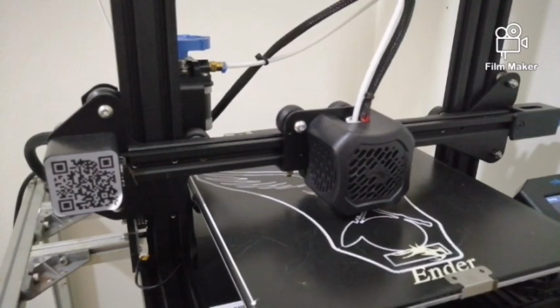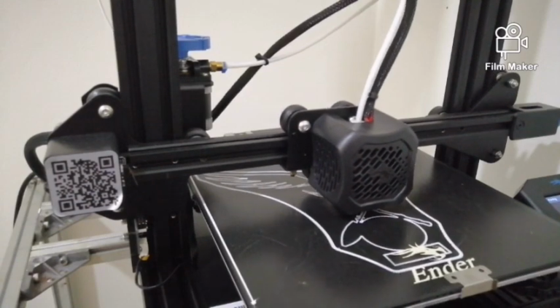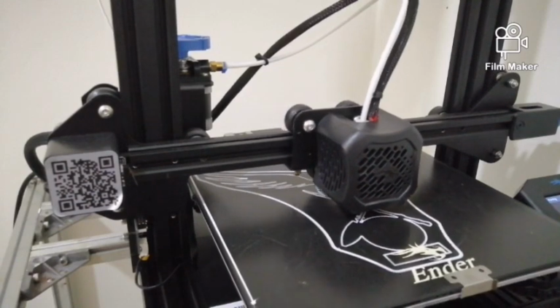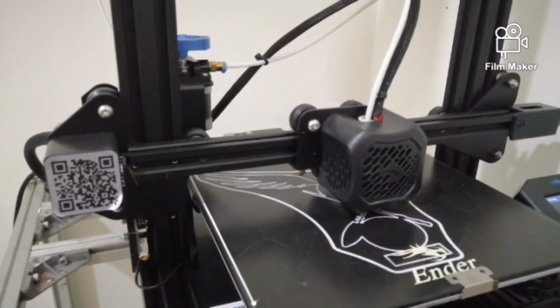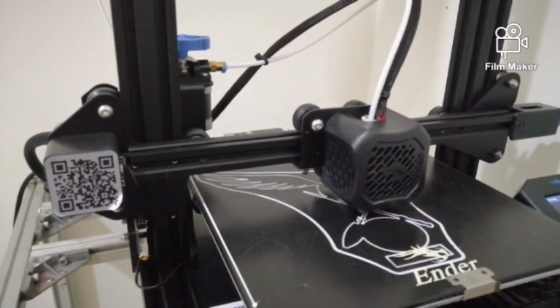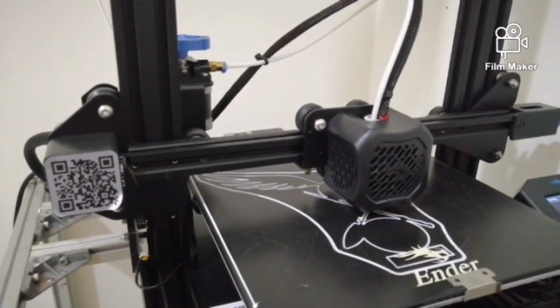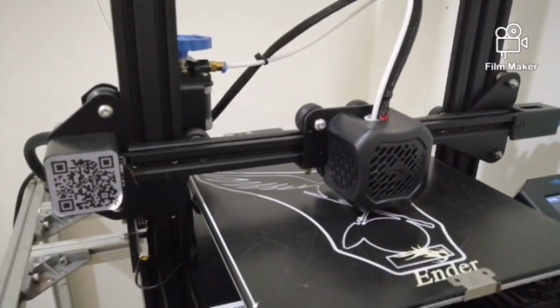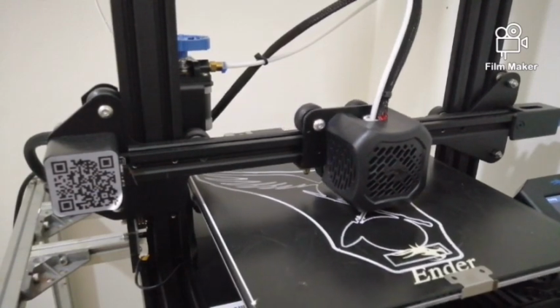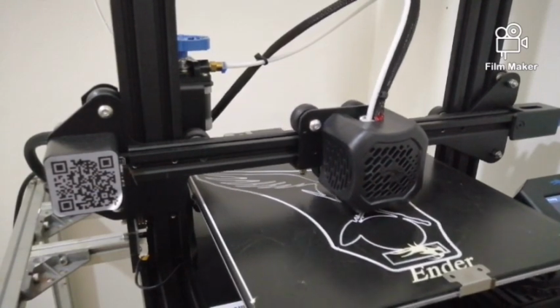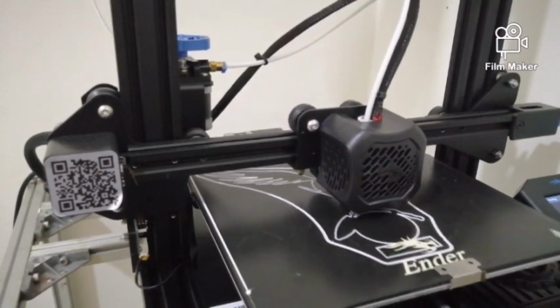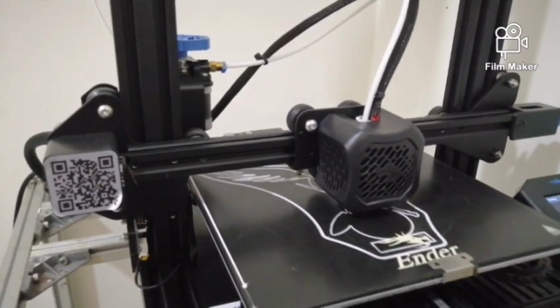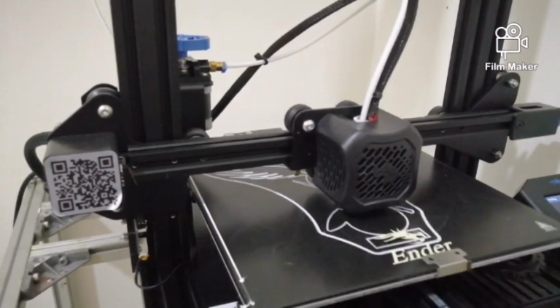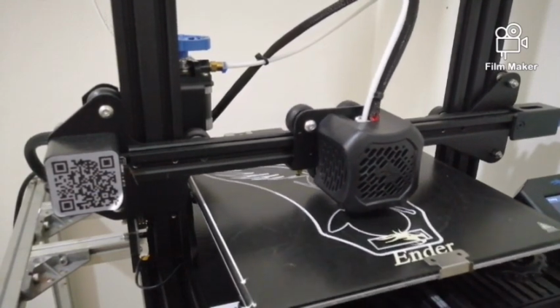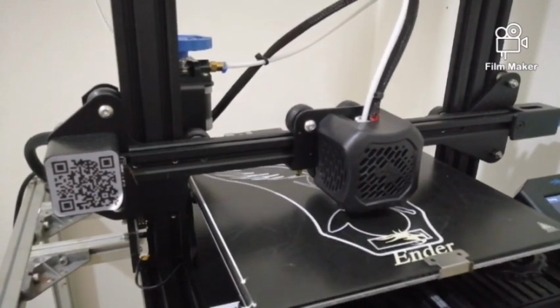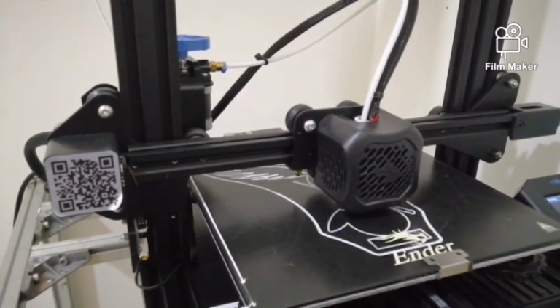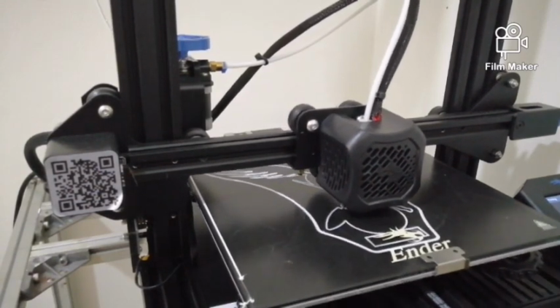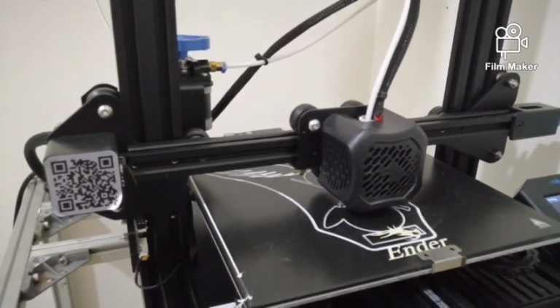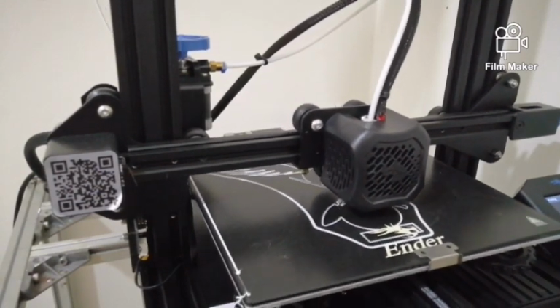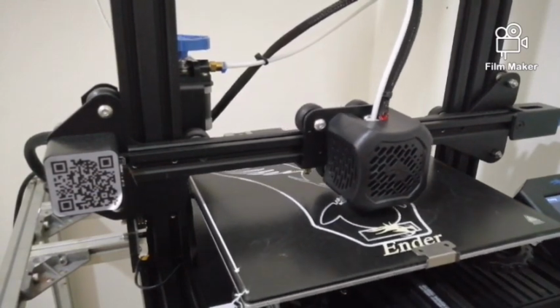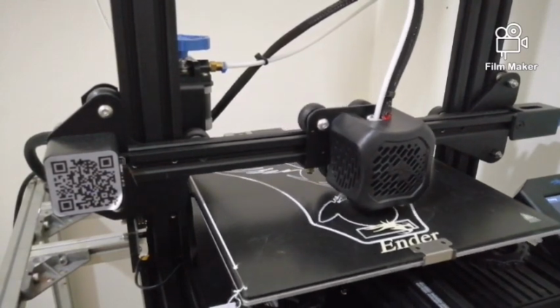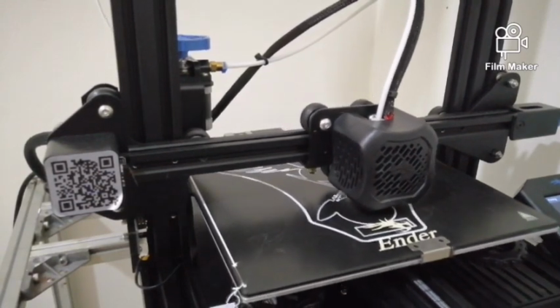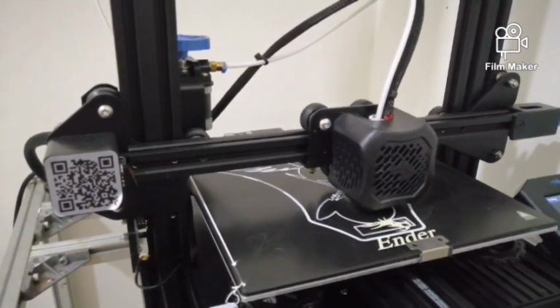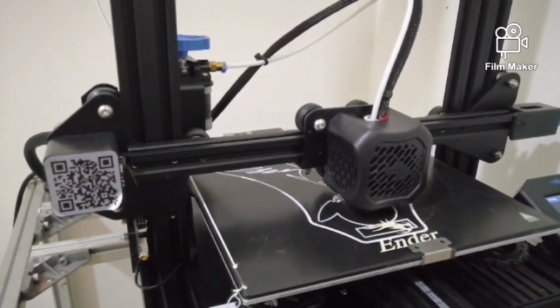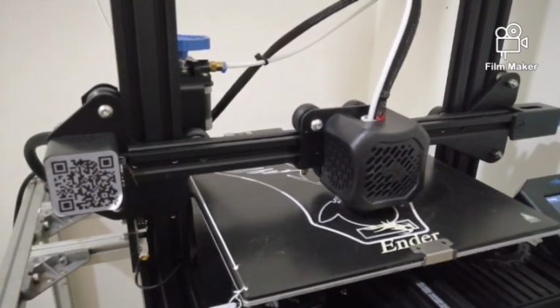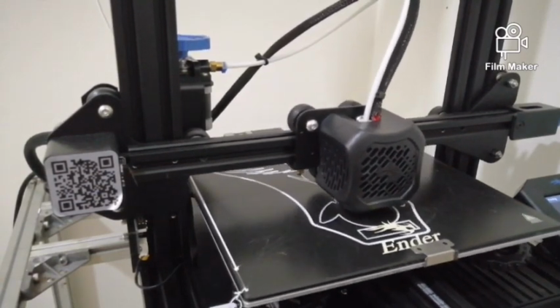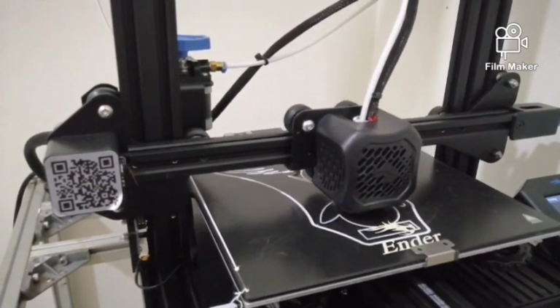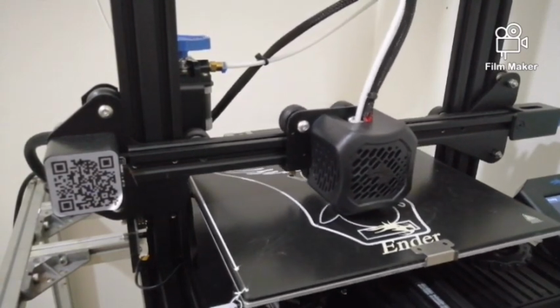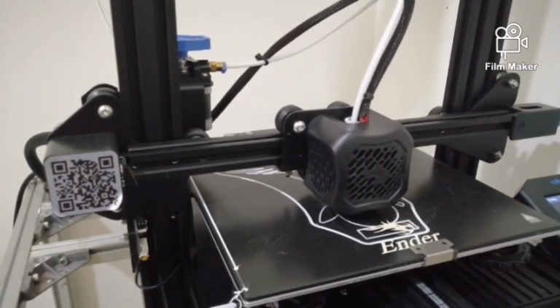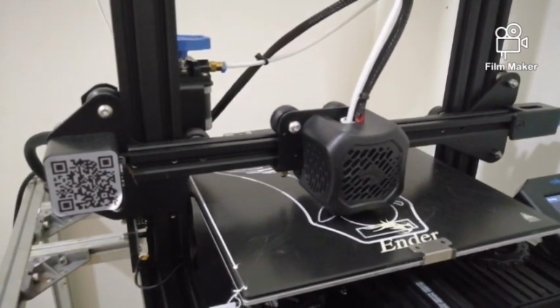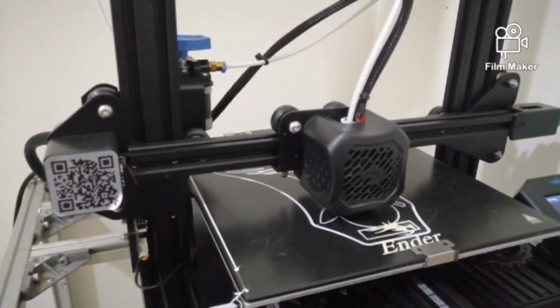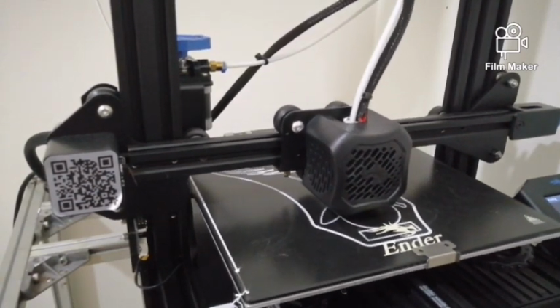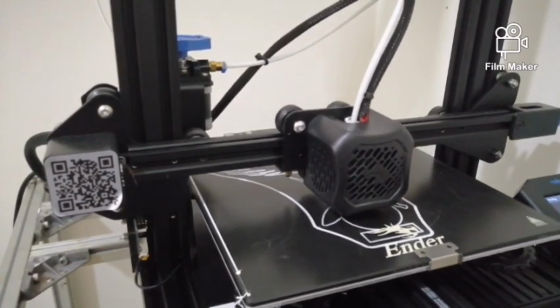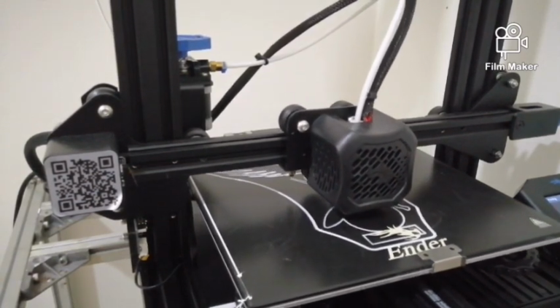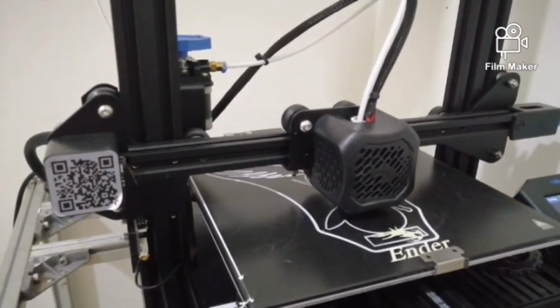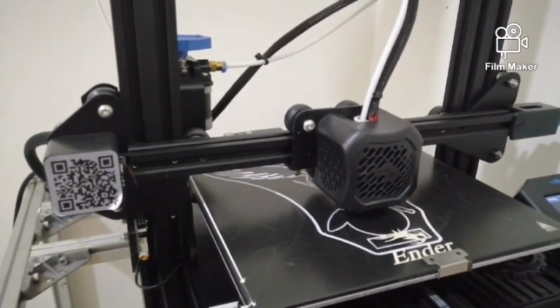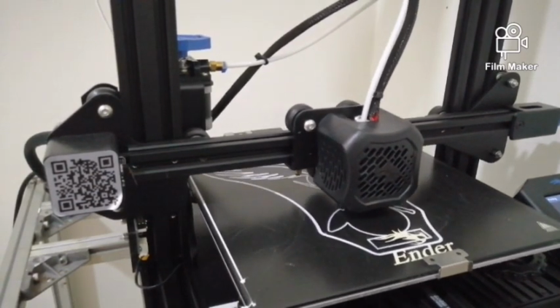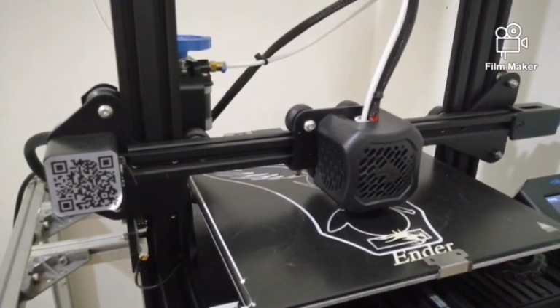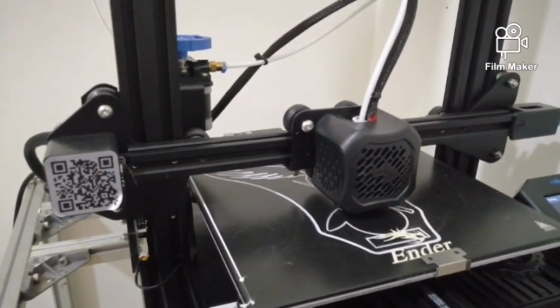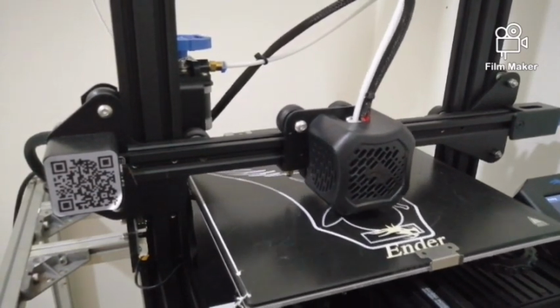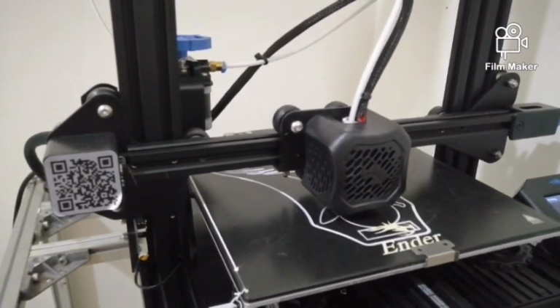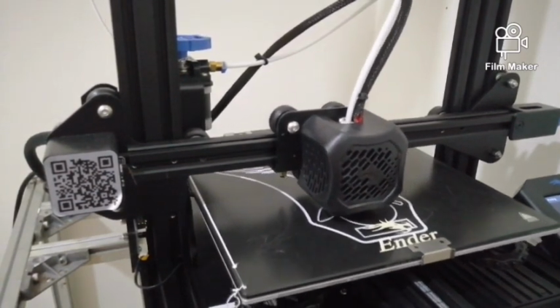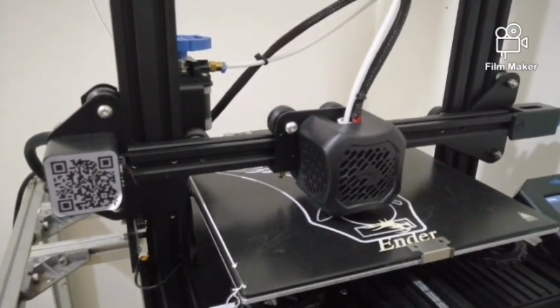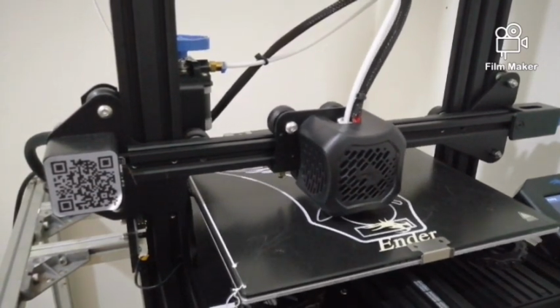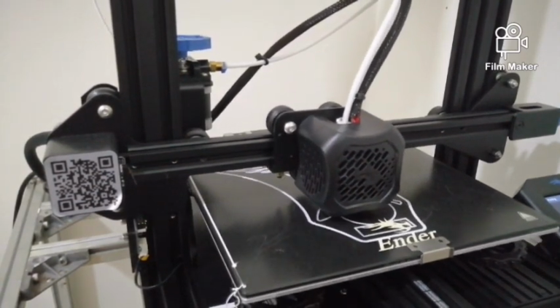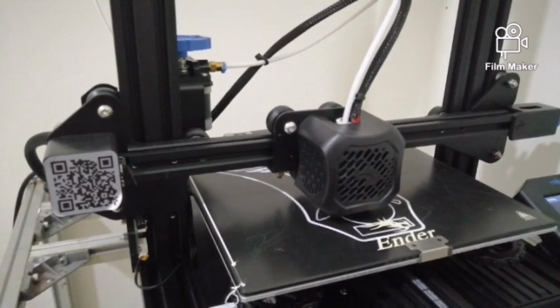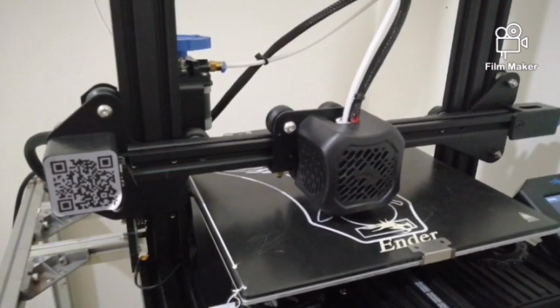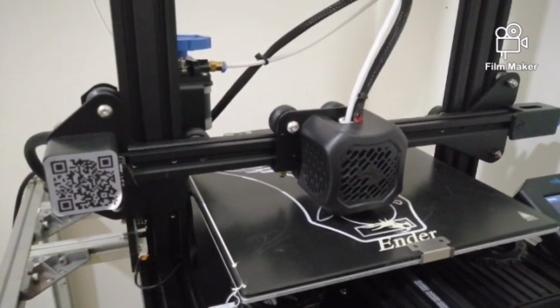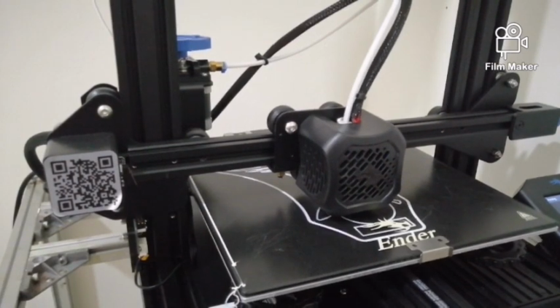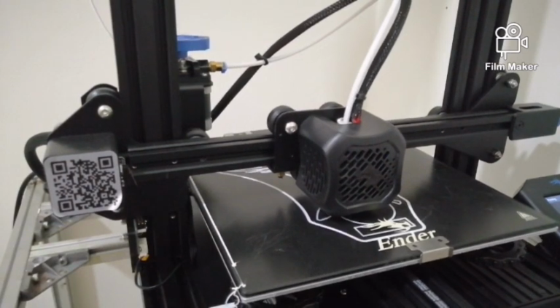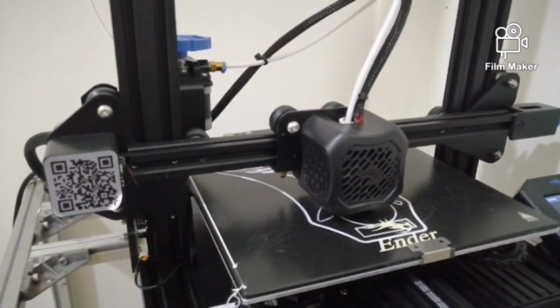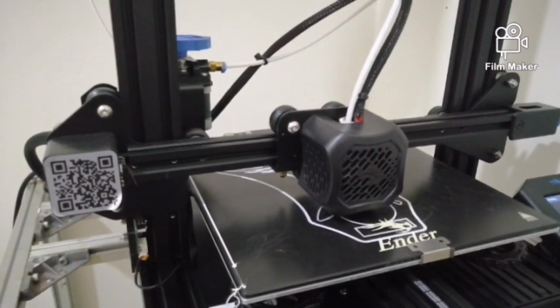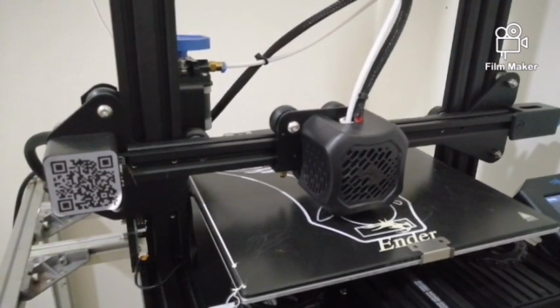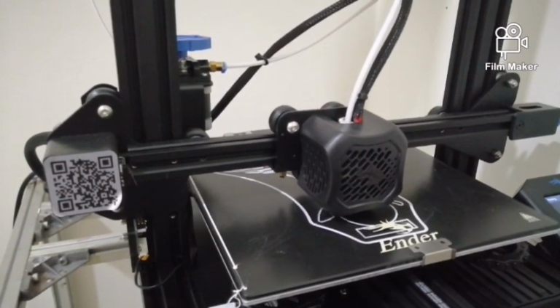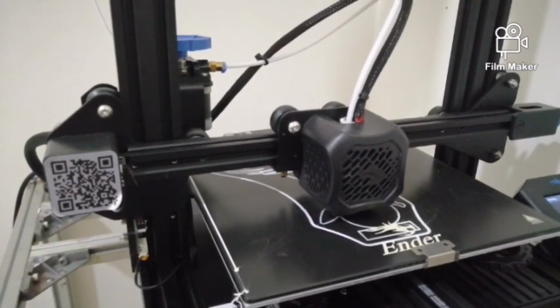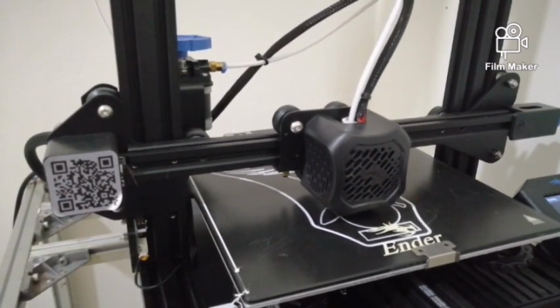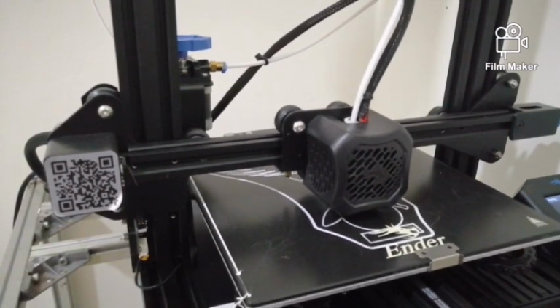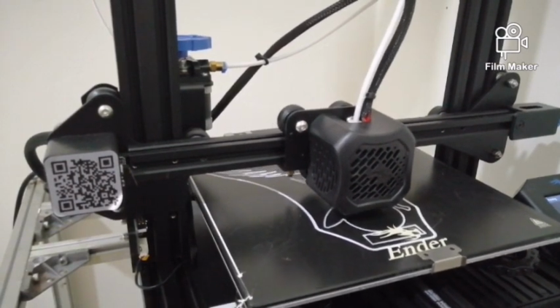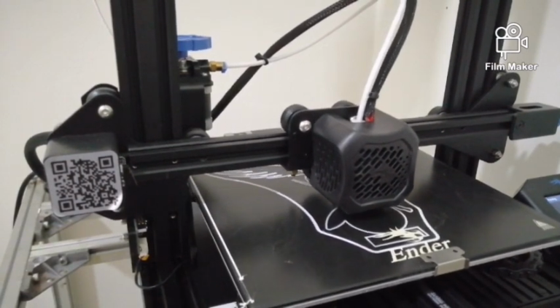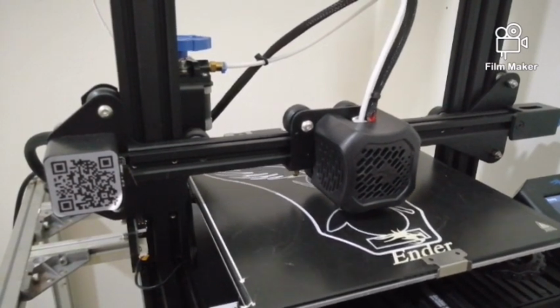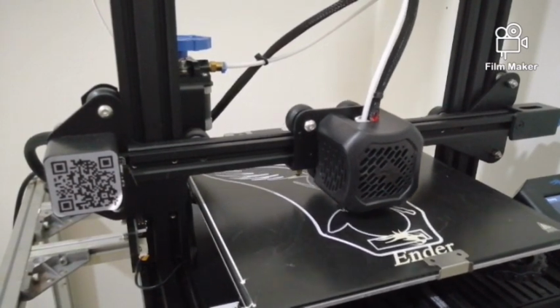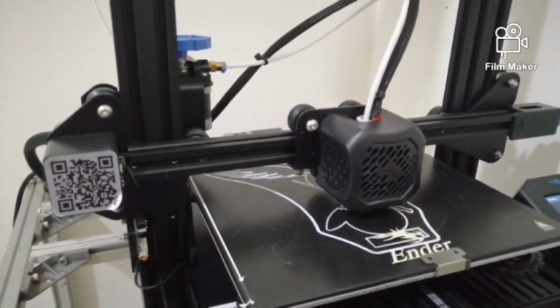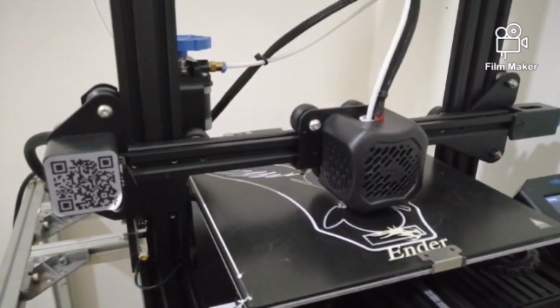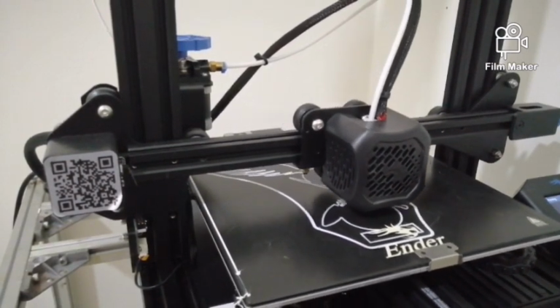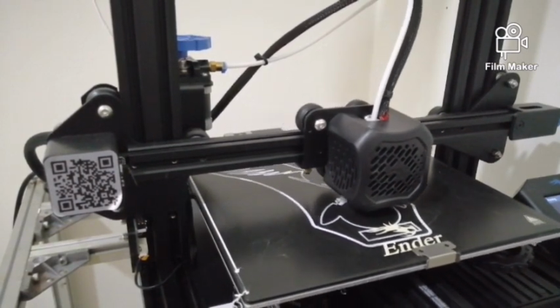The first layer seems pretty great. This is the end of this video on how to do a 3D printer bed leveling.